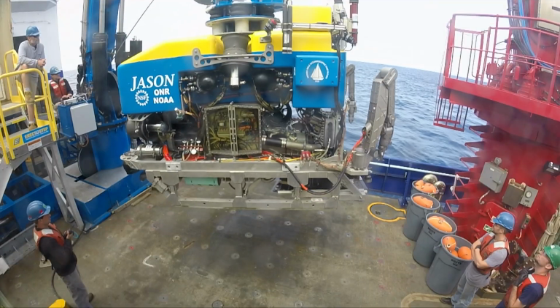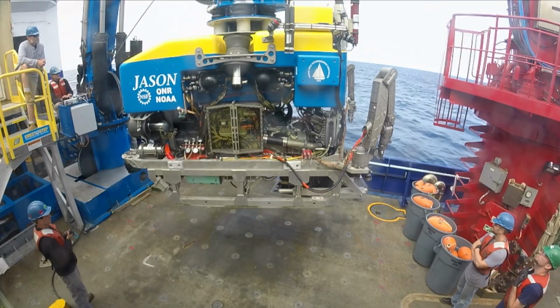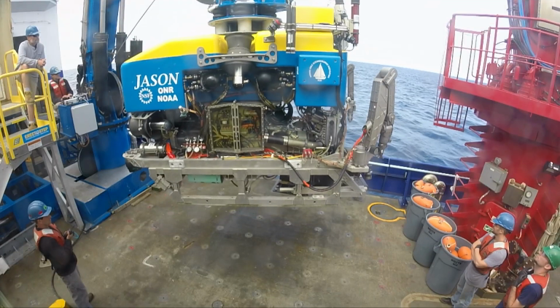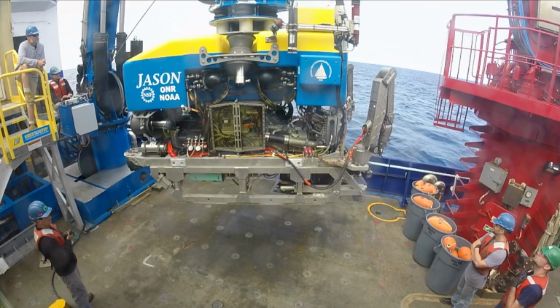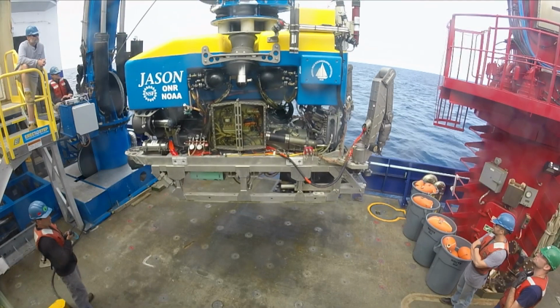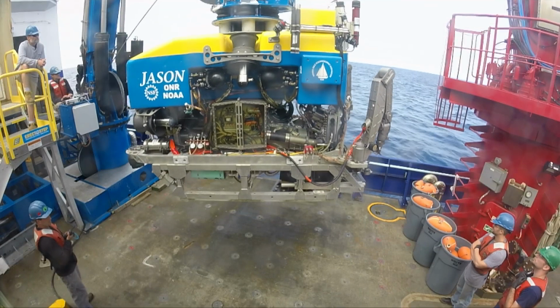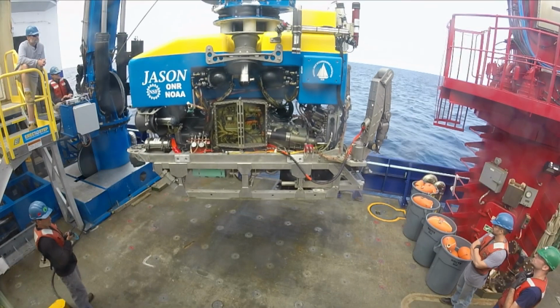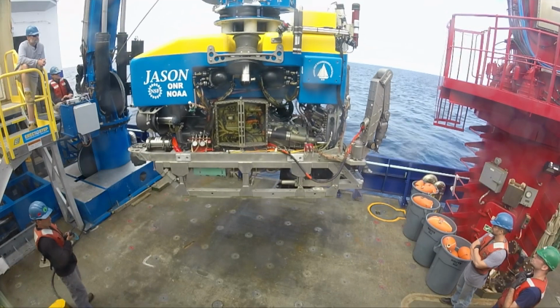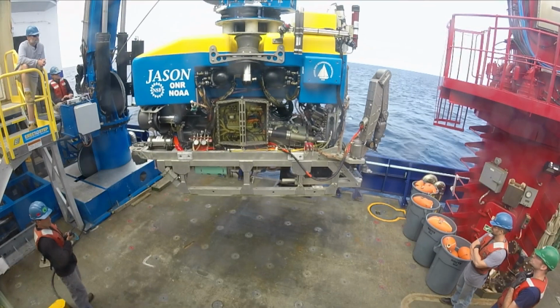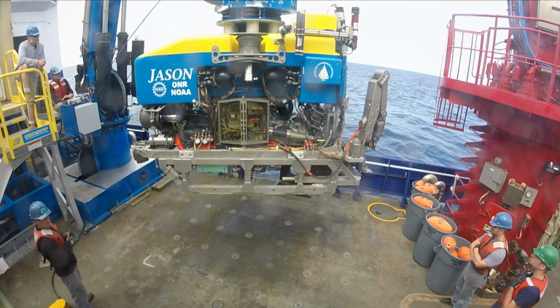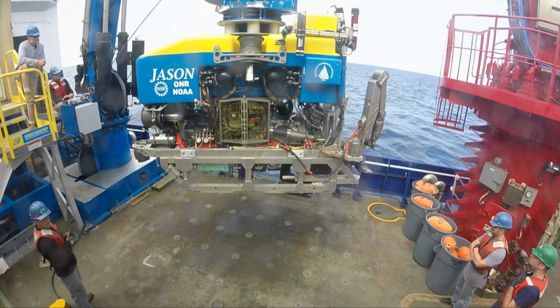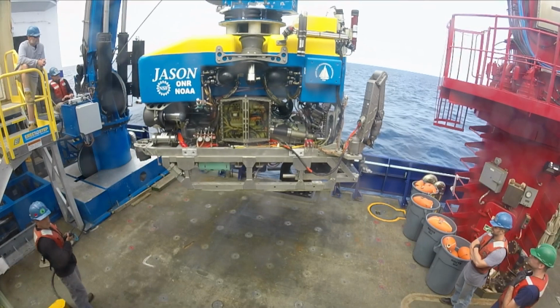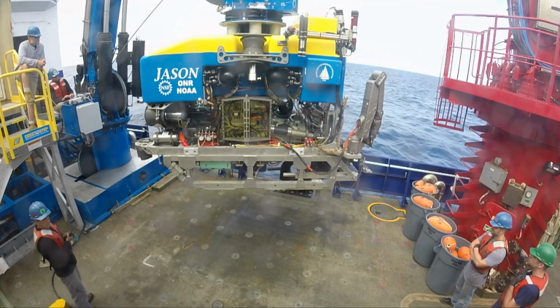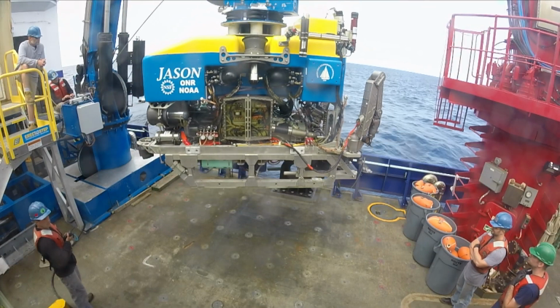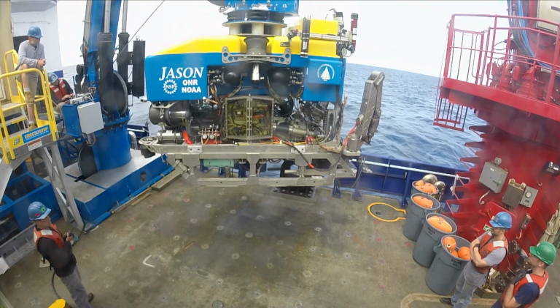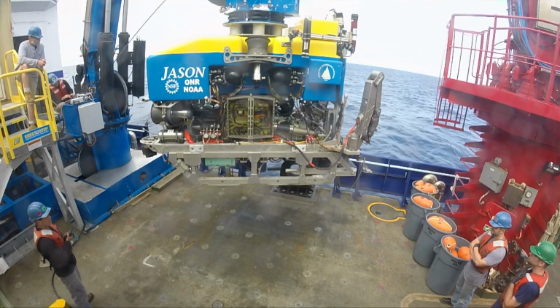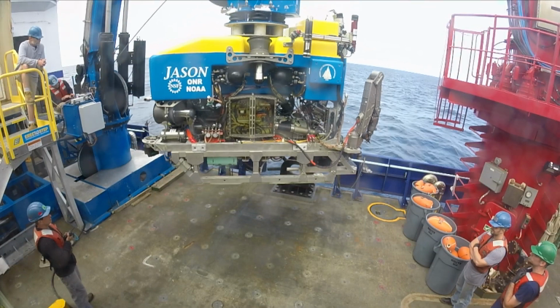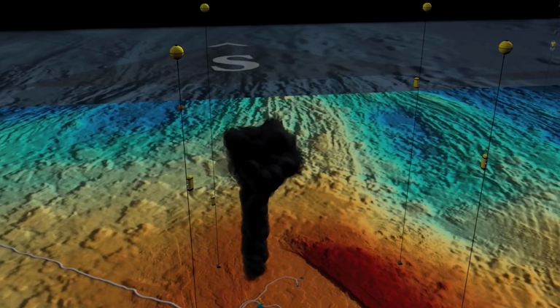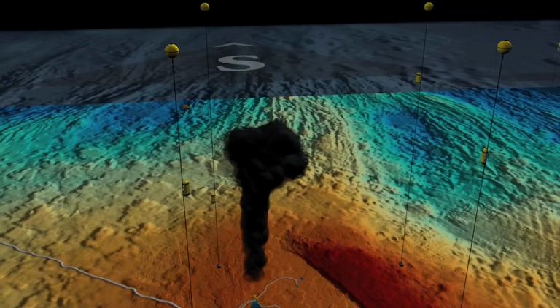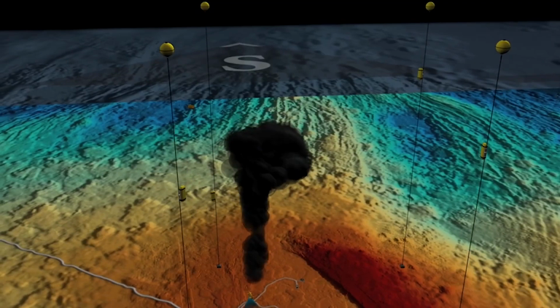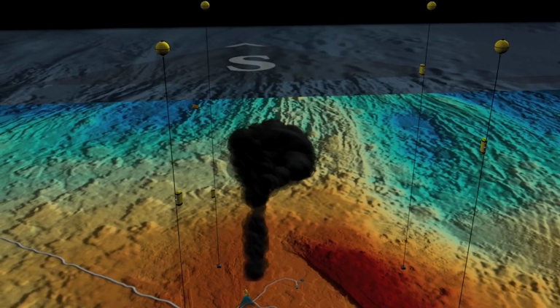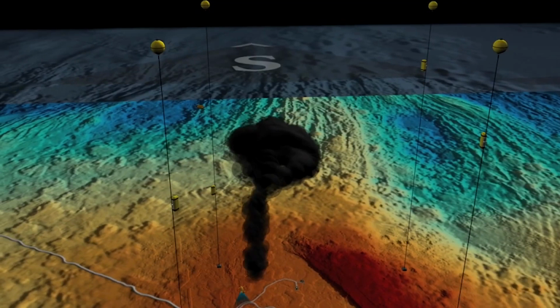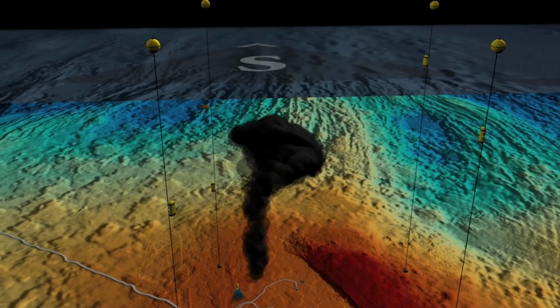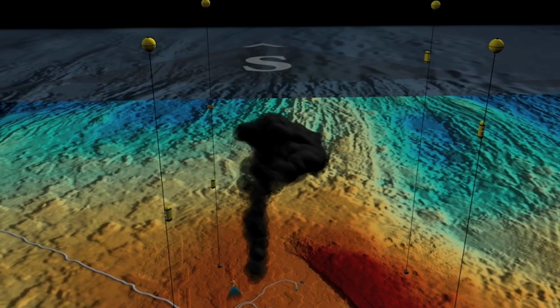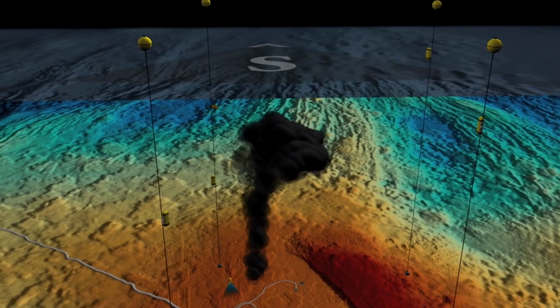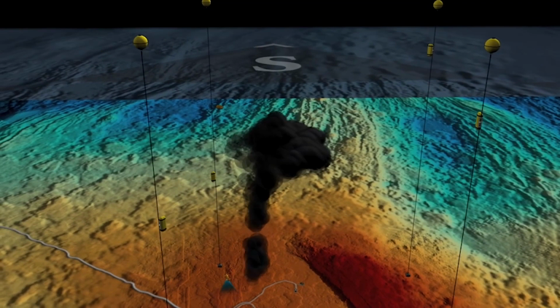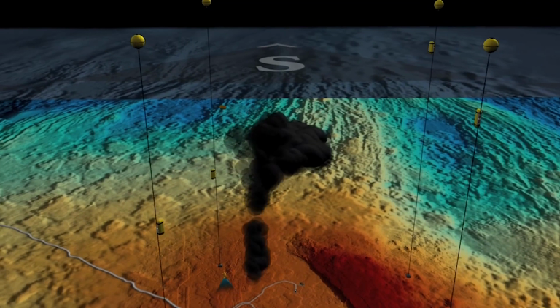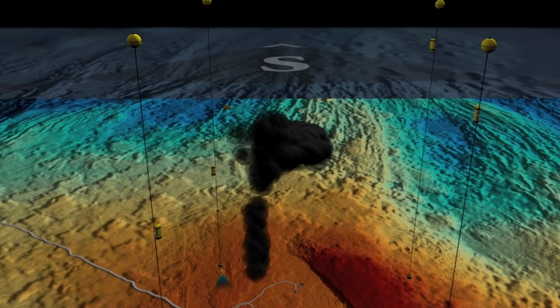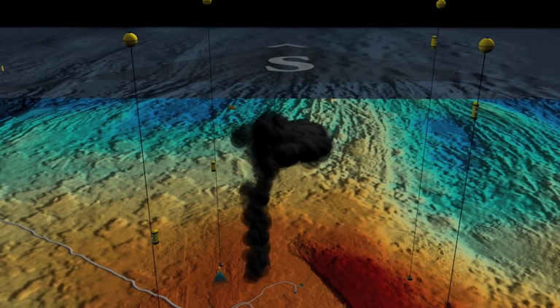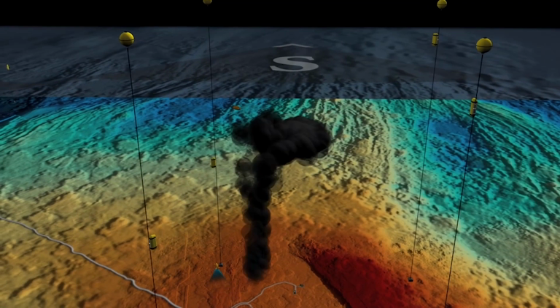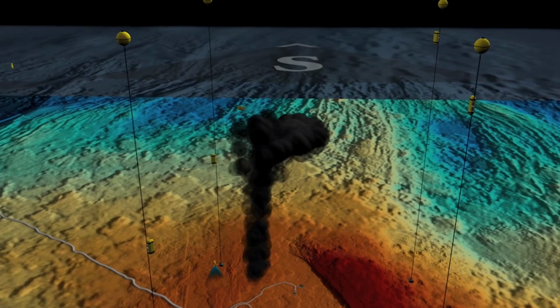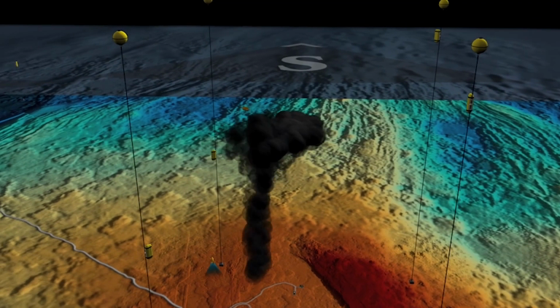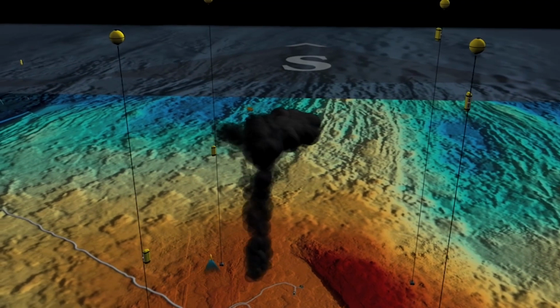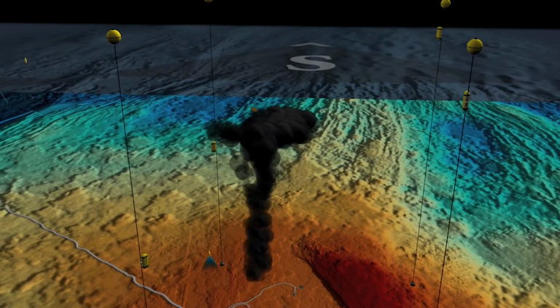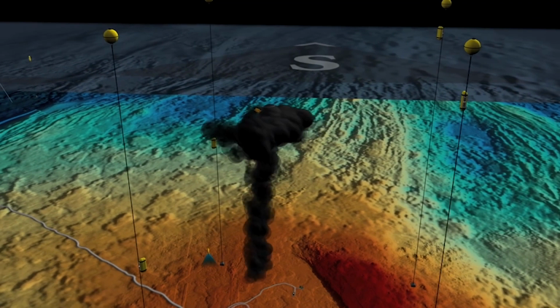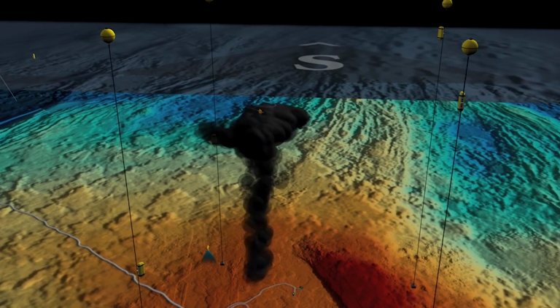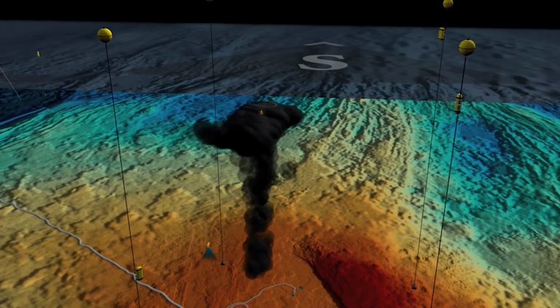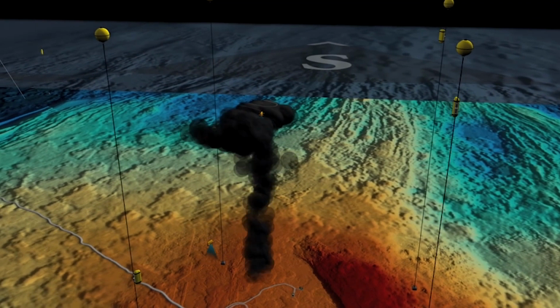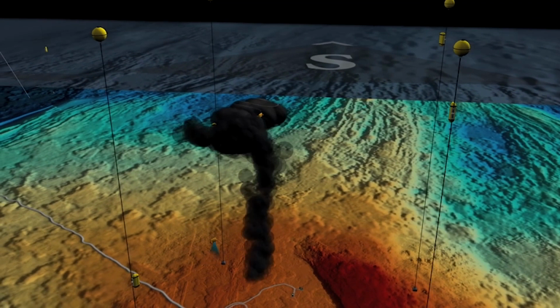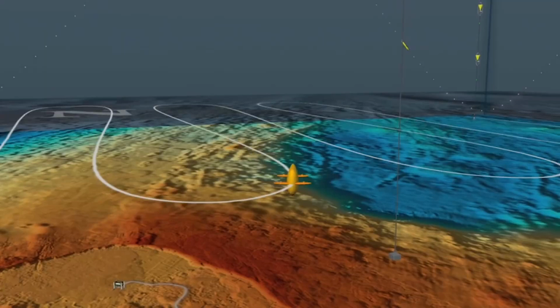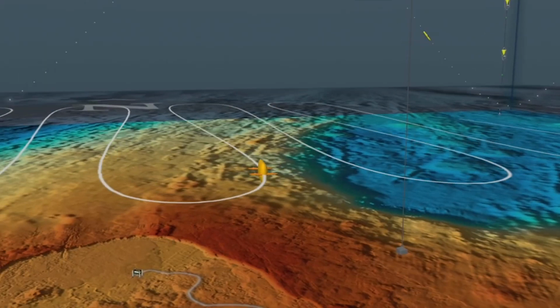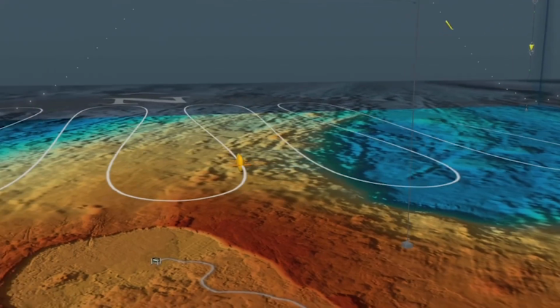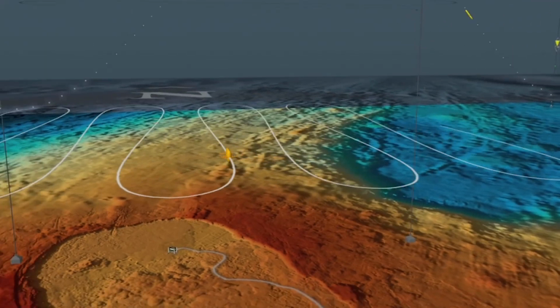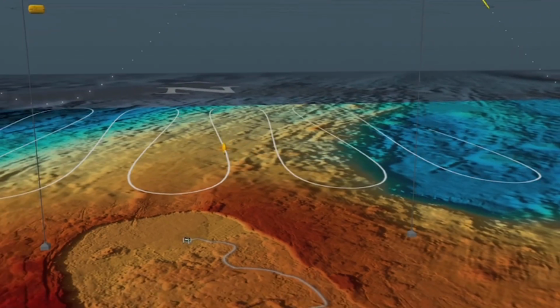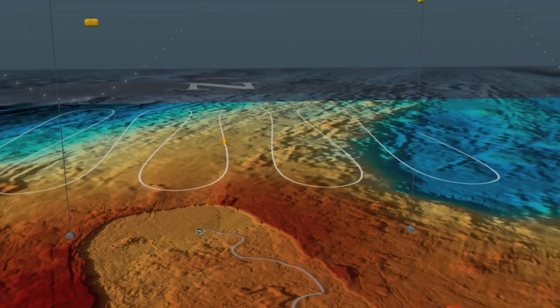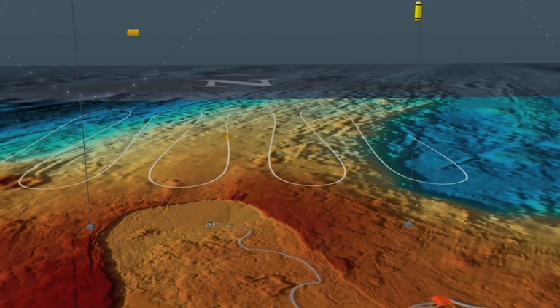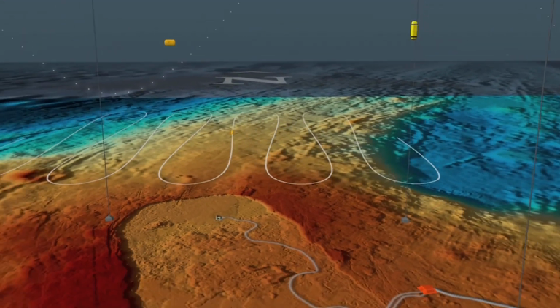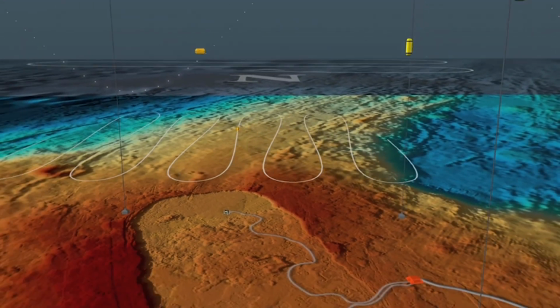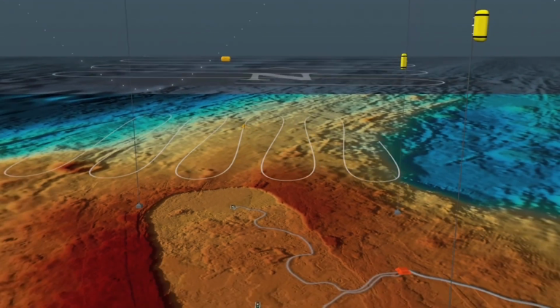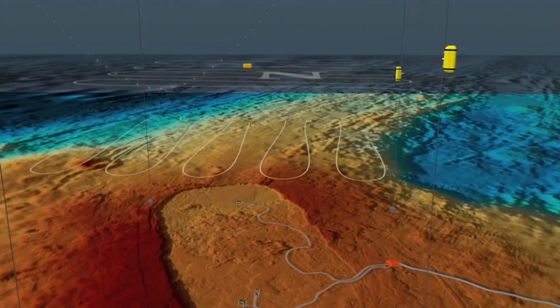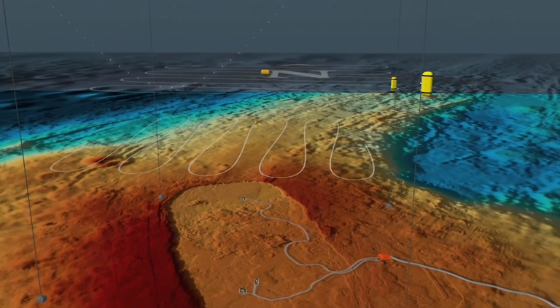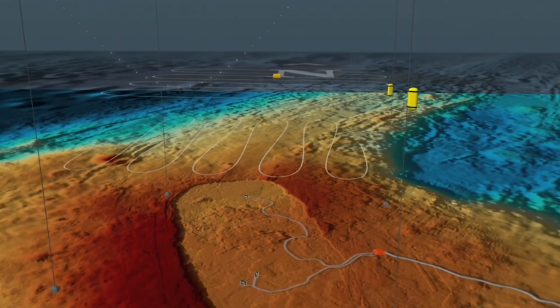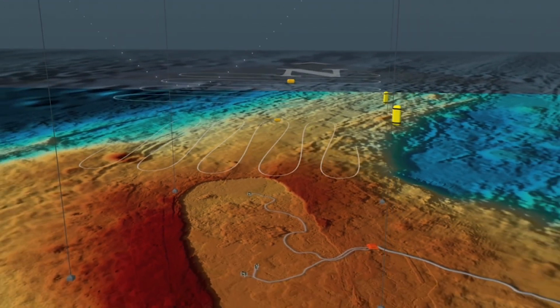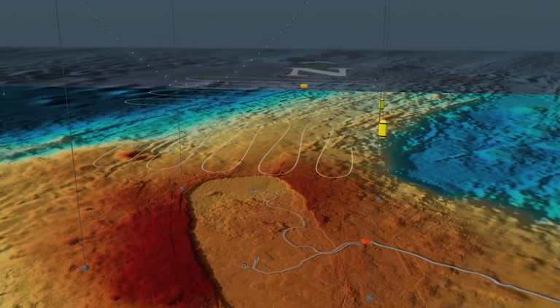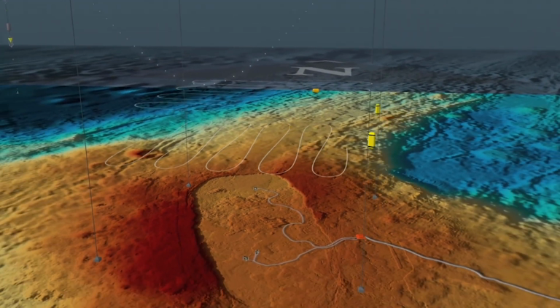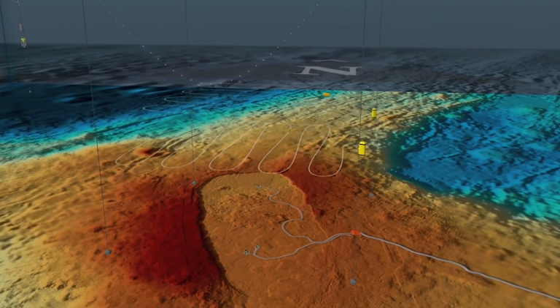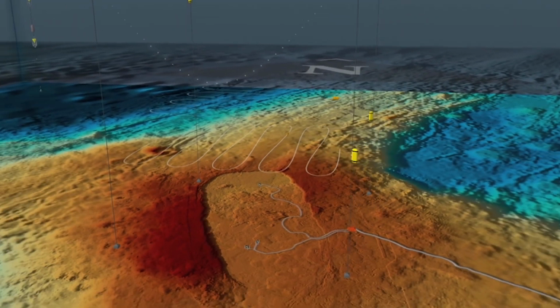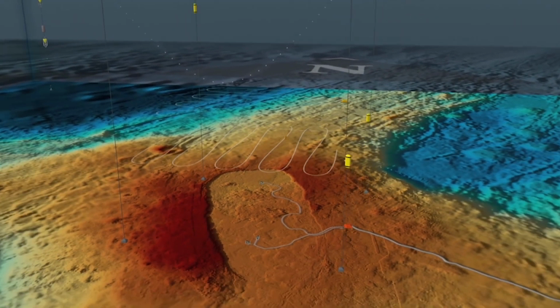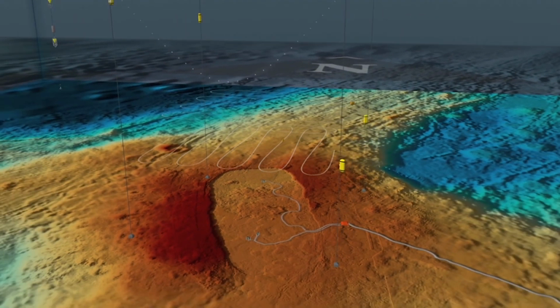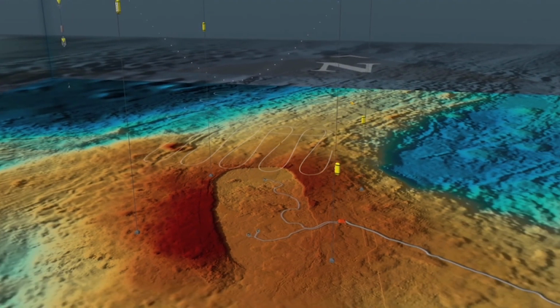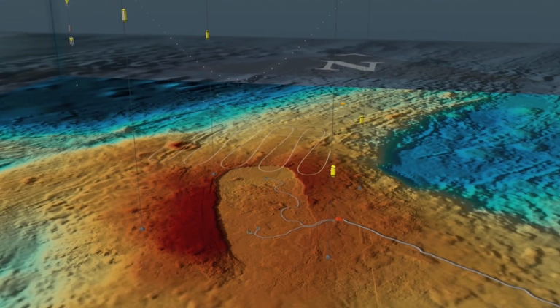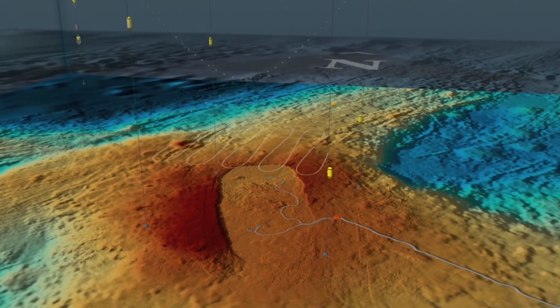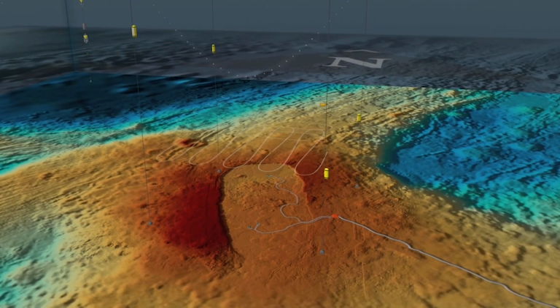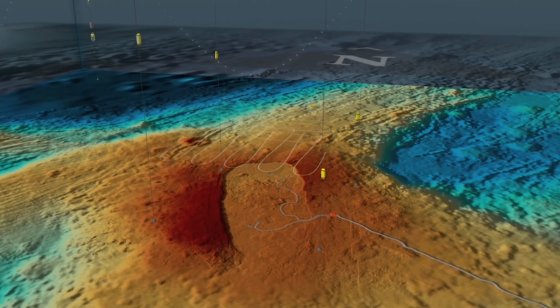These observatories and the data they collect are critical for our understanding of our oceans and directly impact how we will treat them in the future.